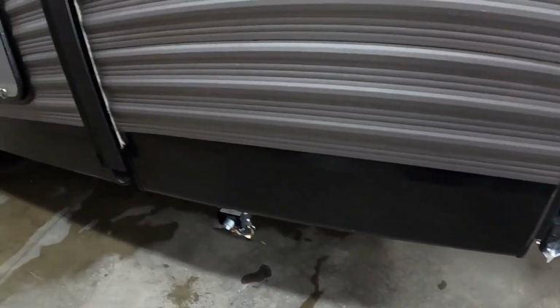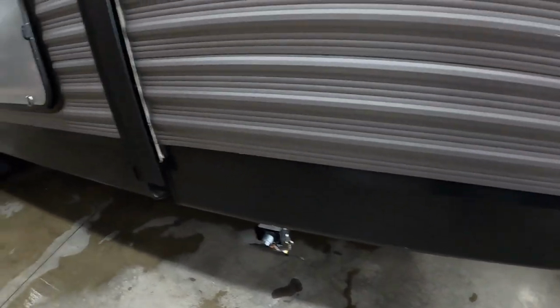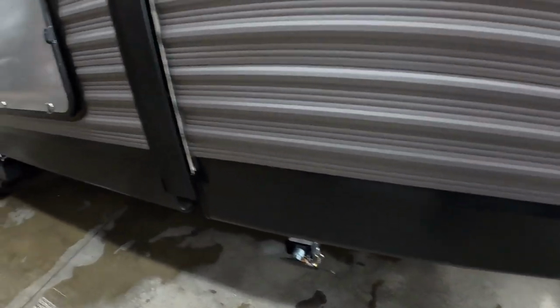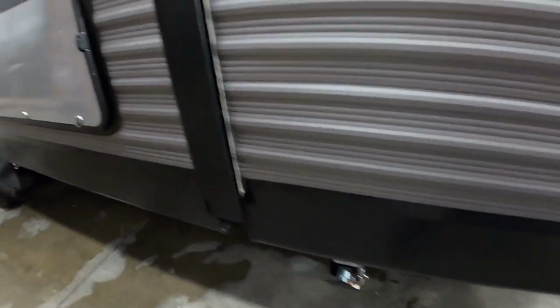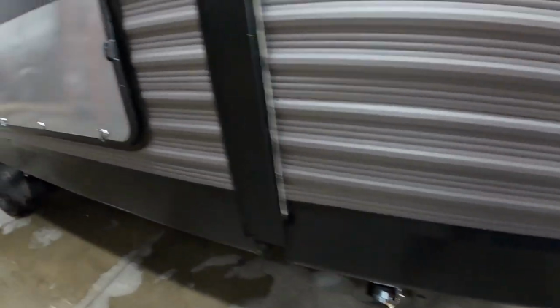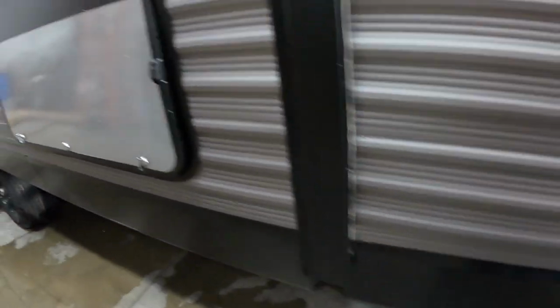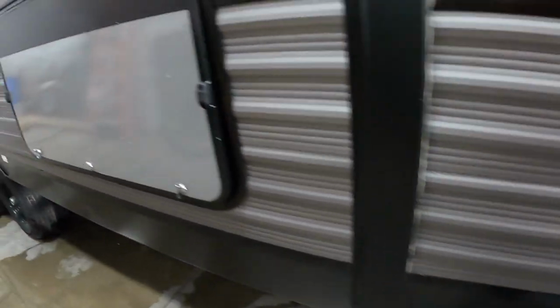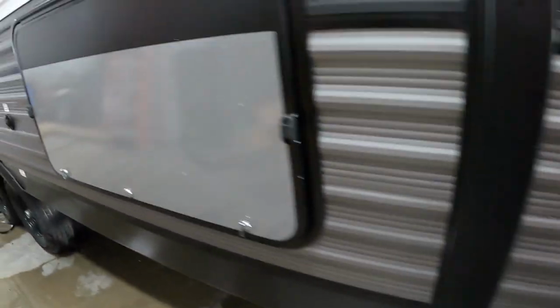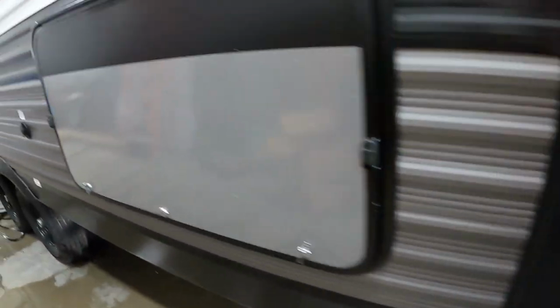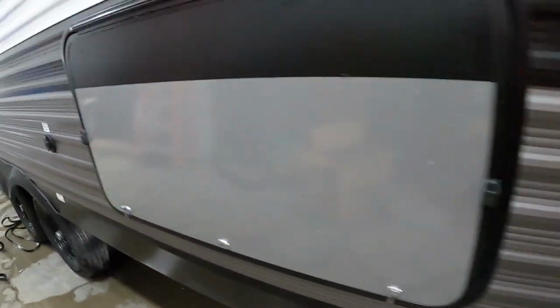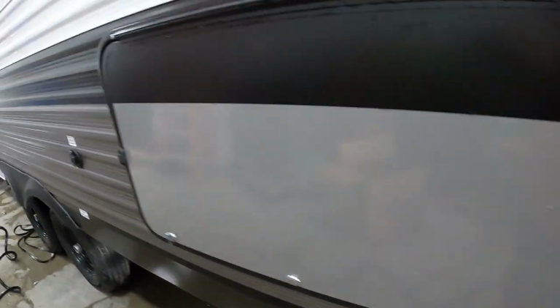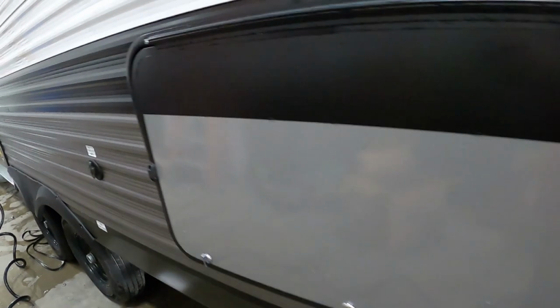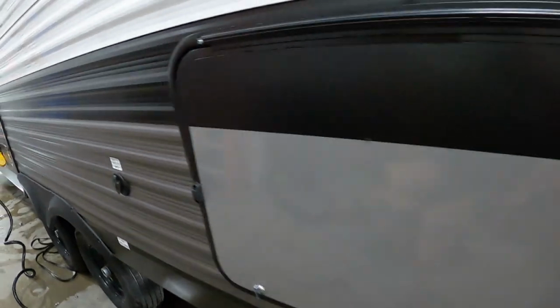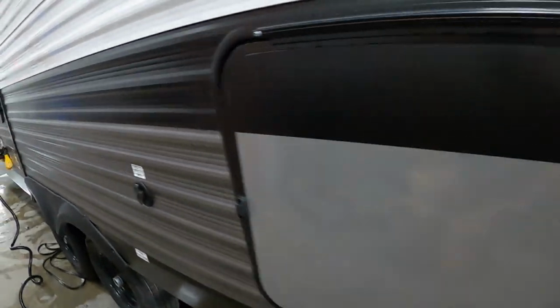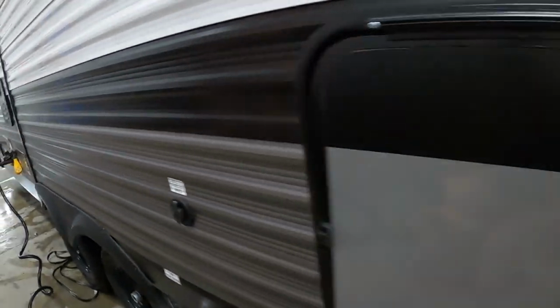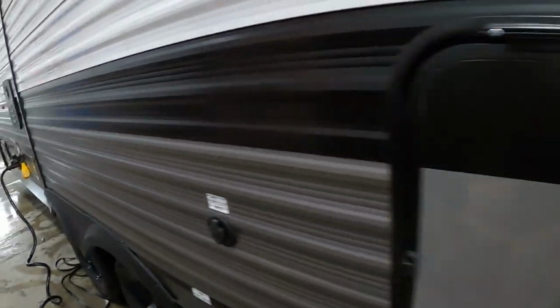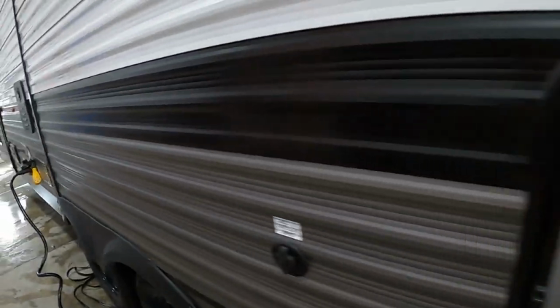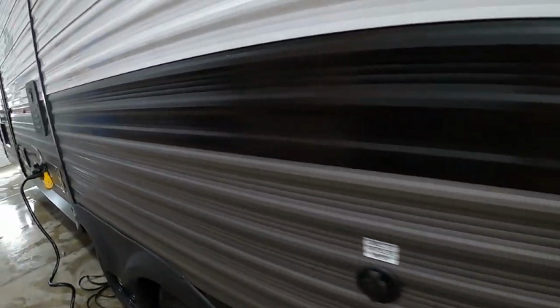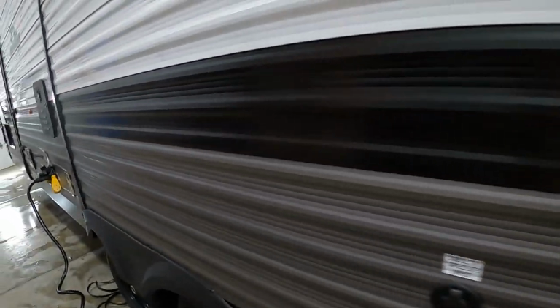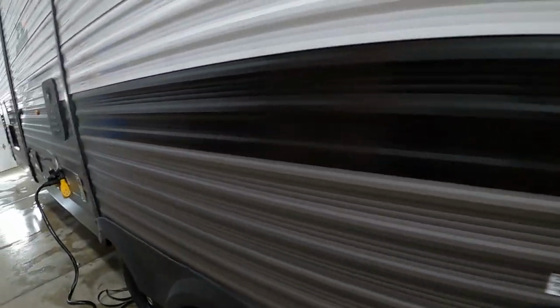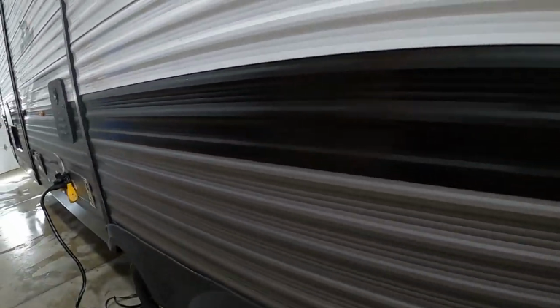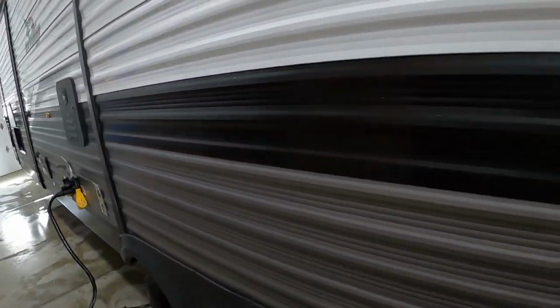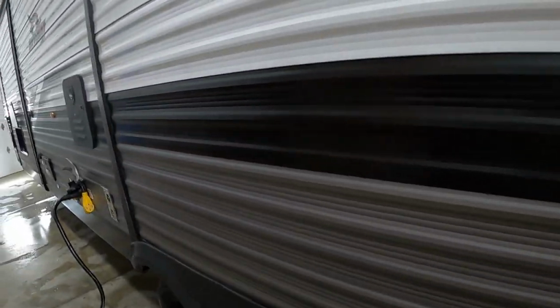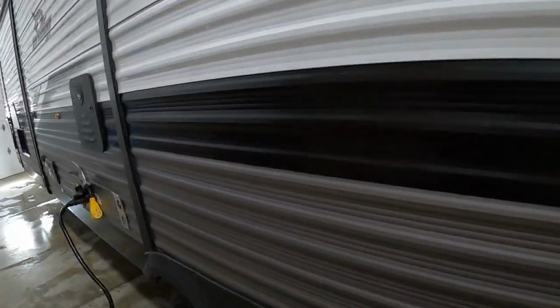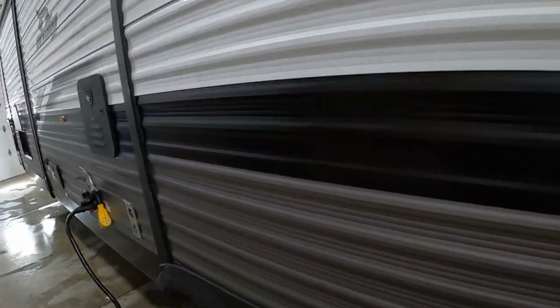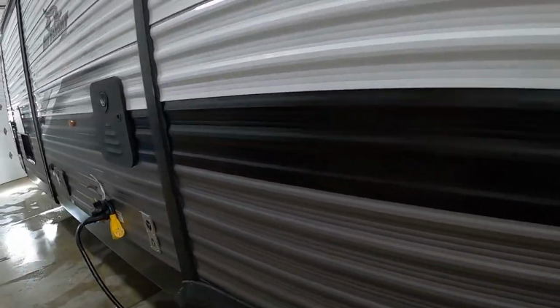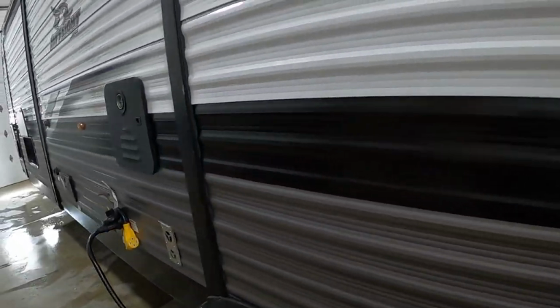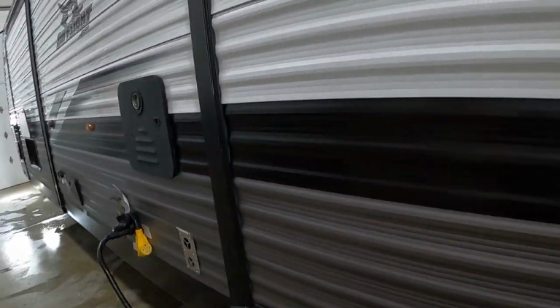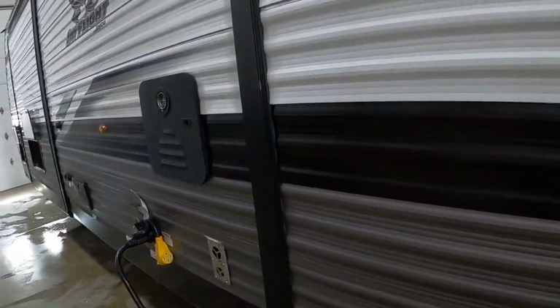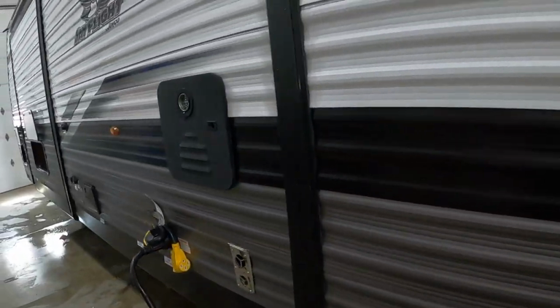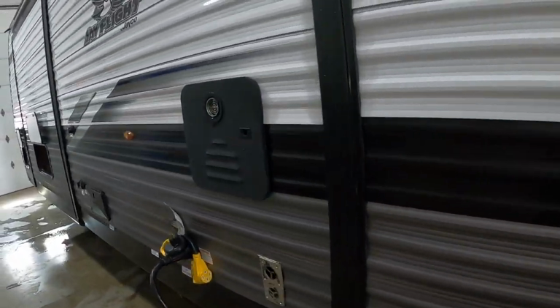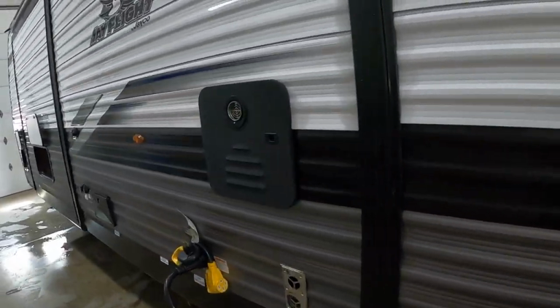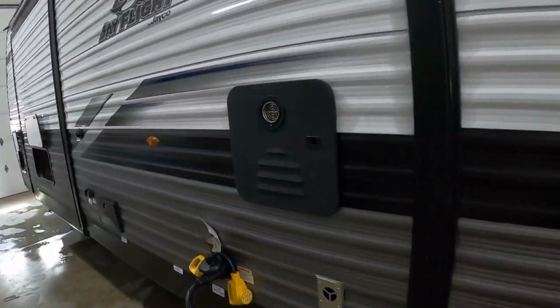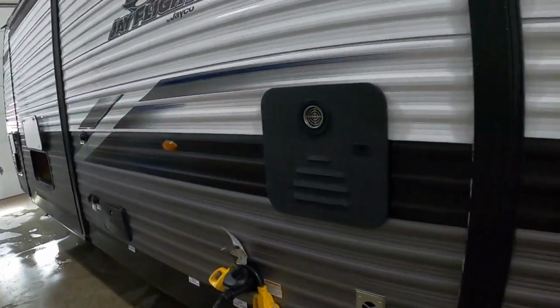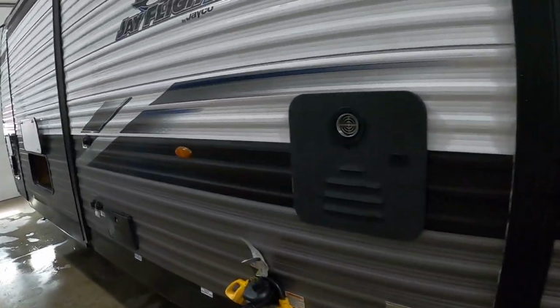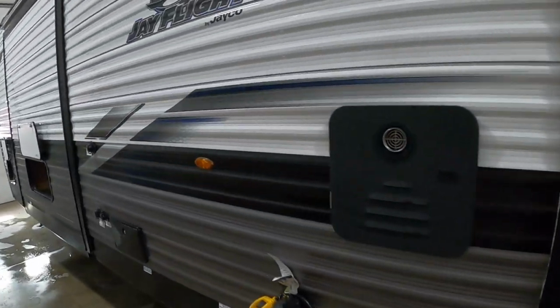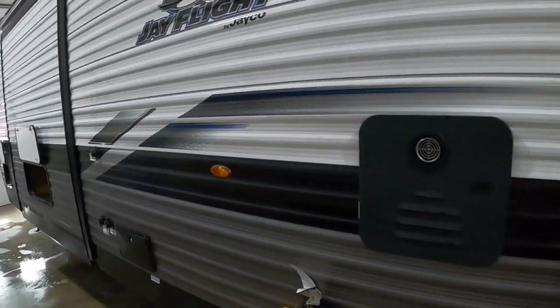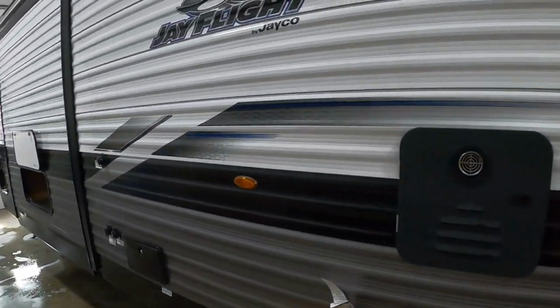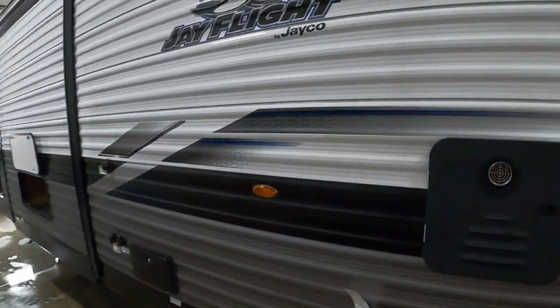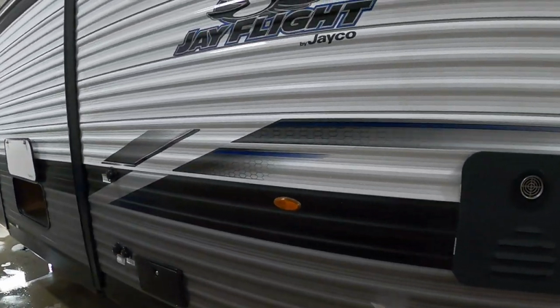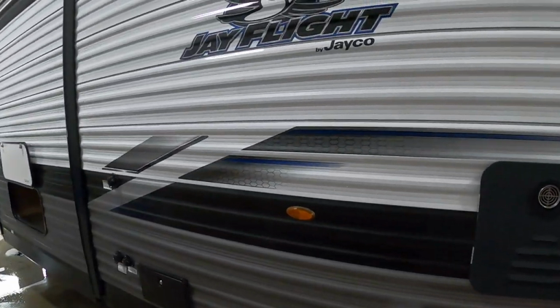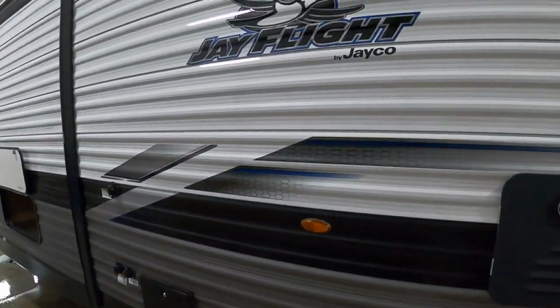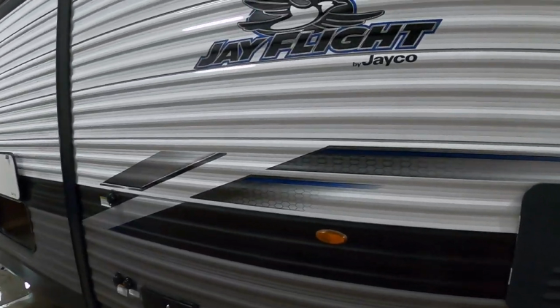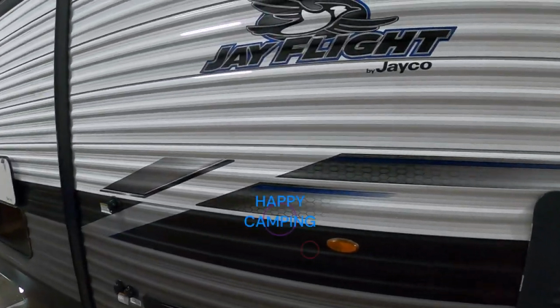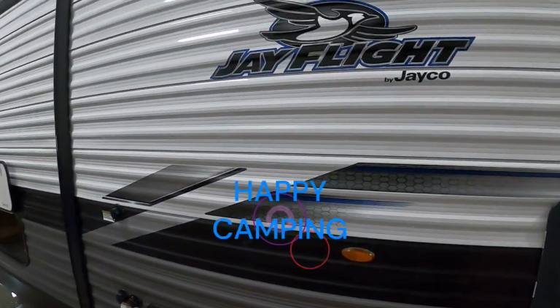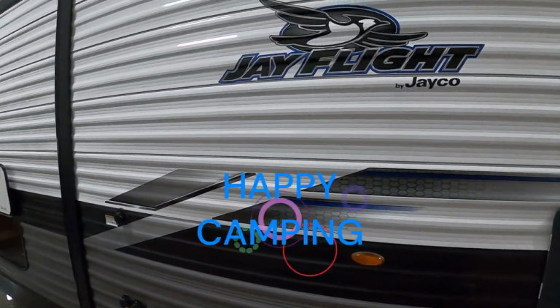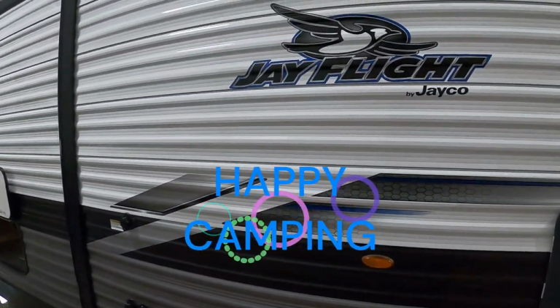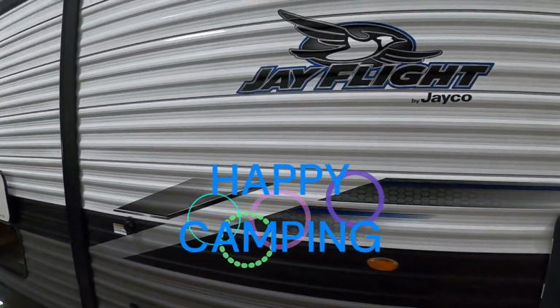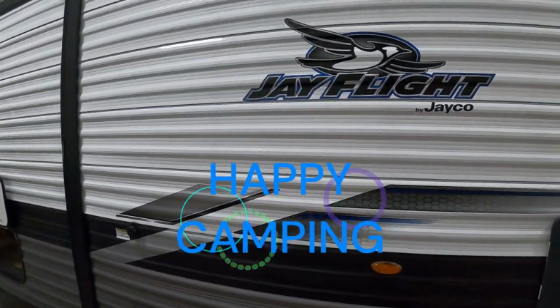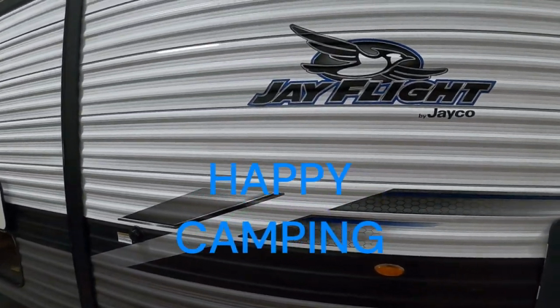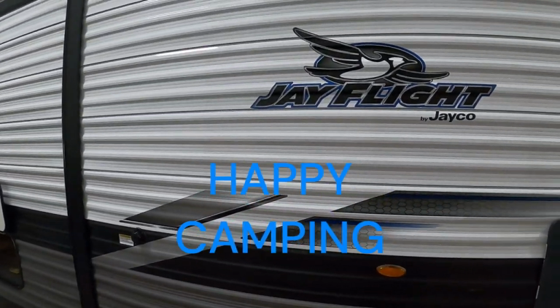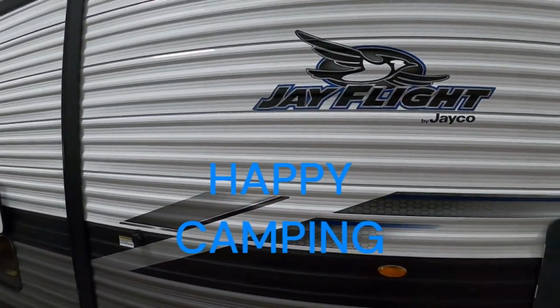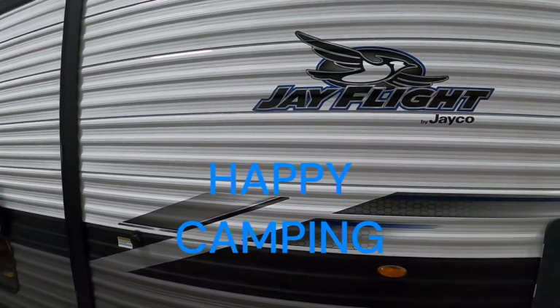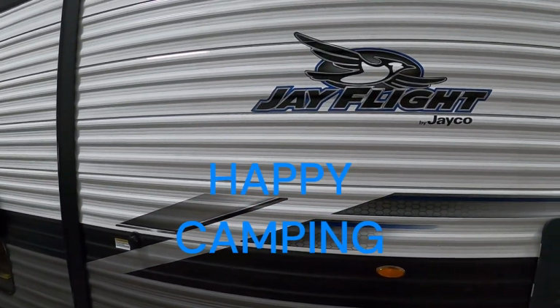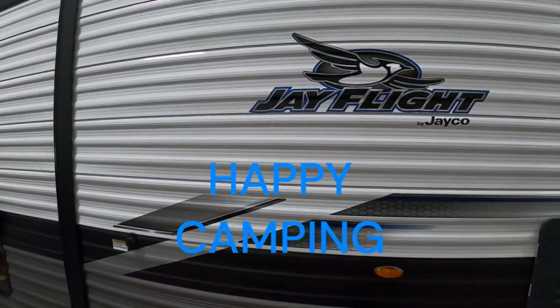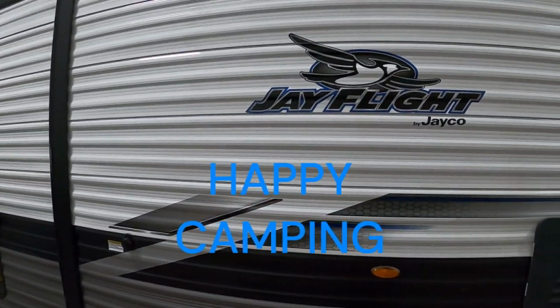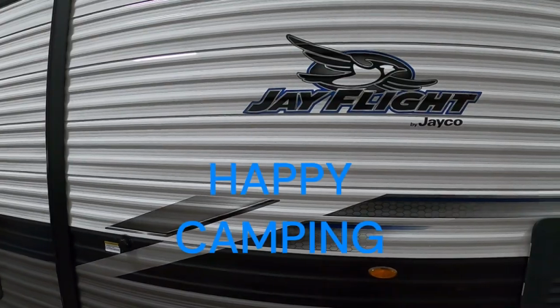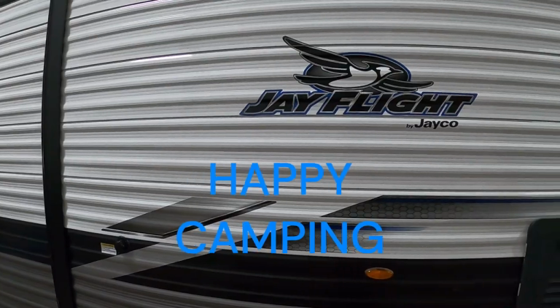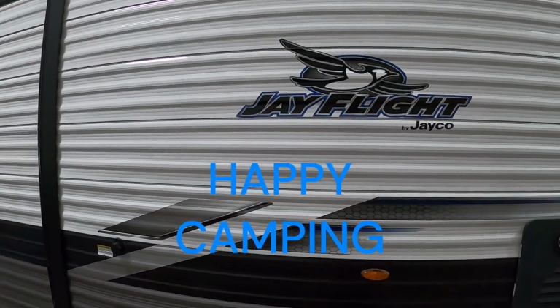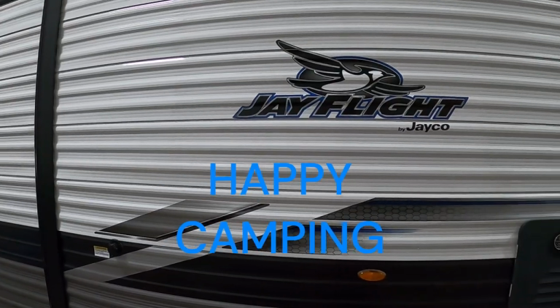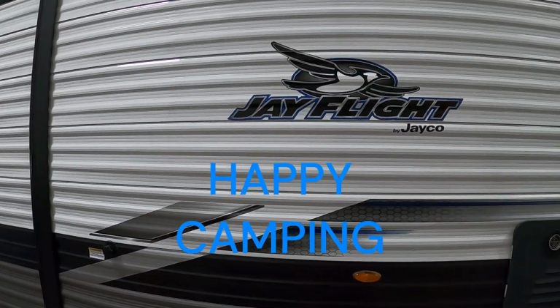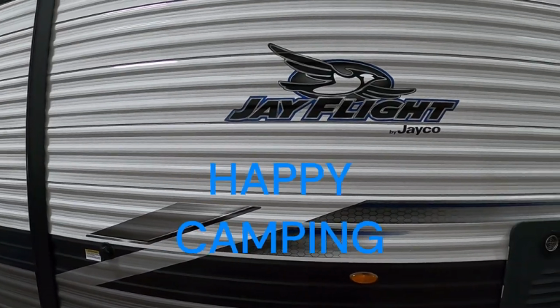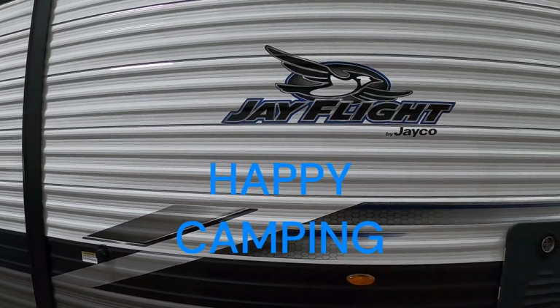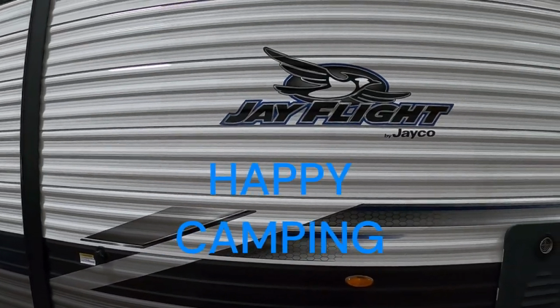We thank you so much for your purchase. Hope you enjoy this J-Flight for many years to come. Happy camping!